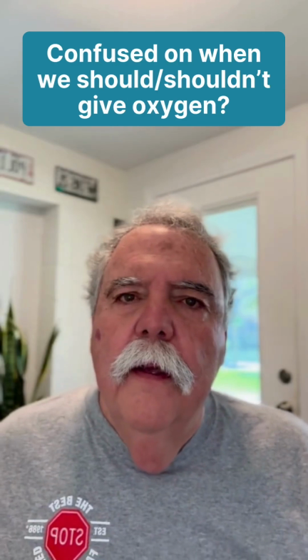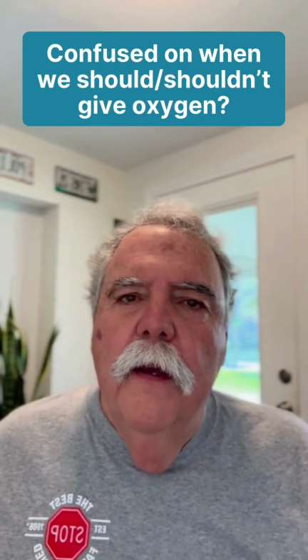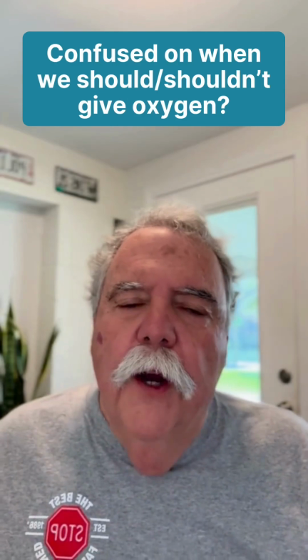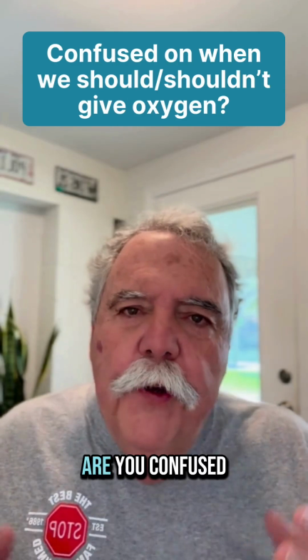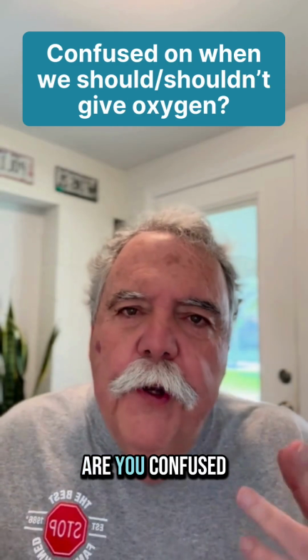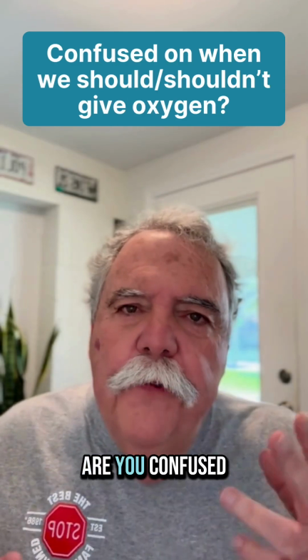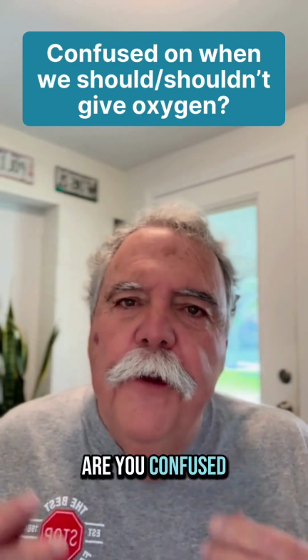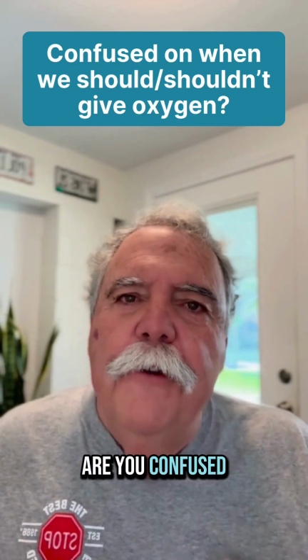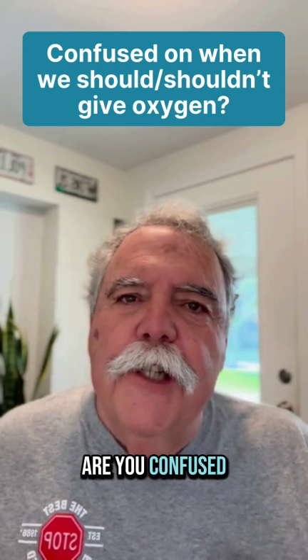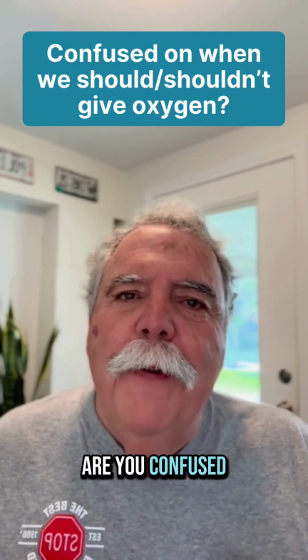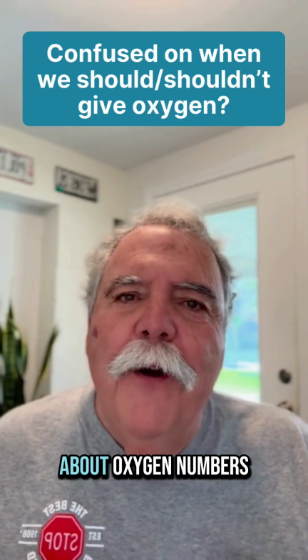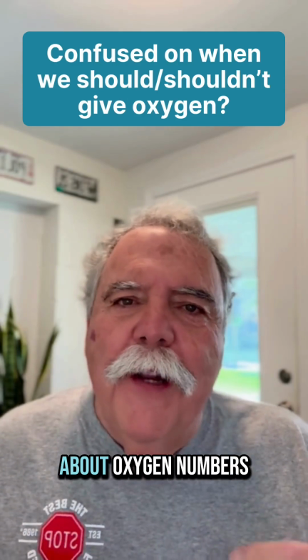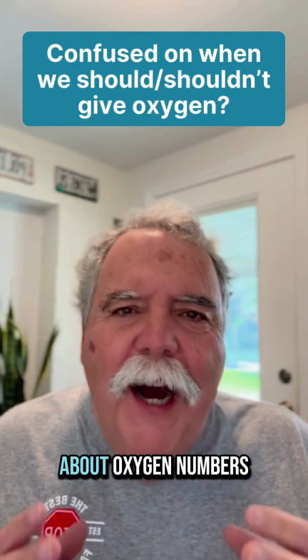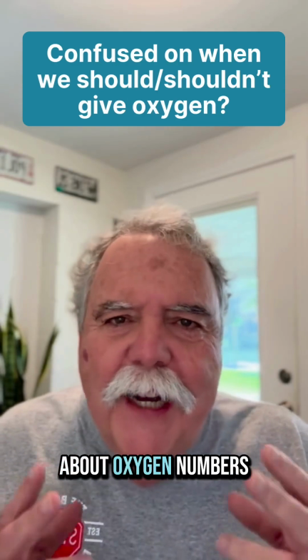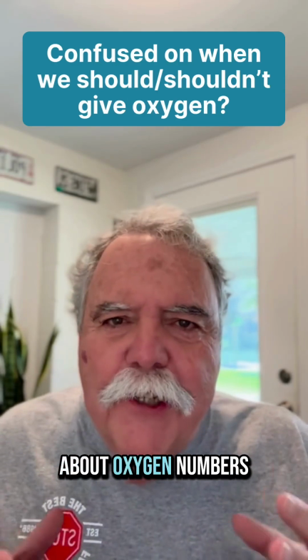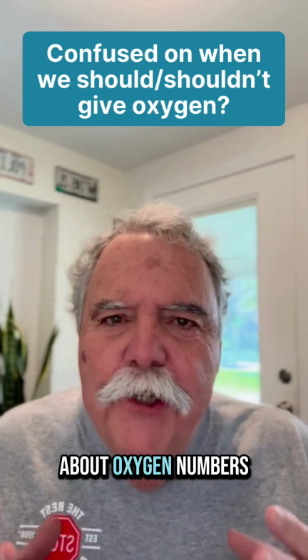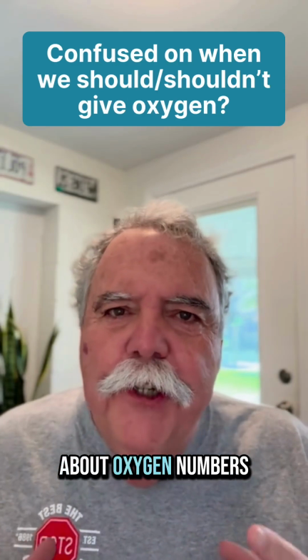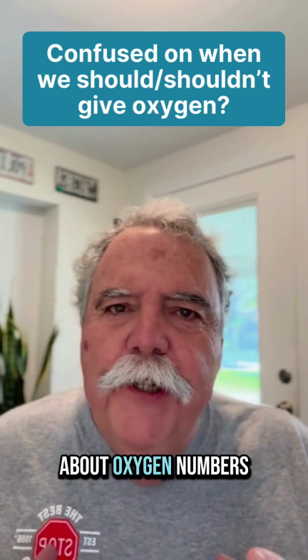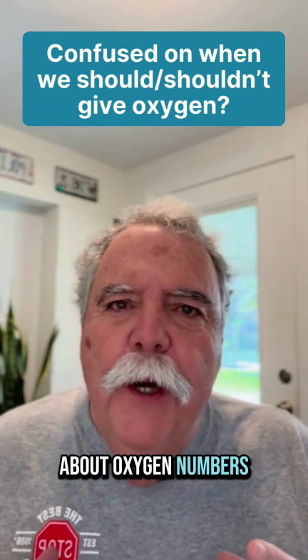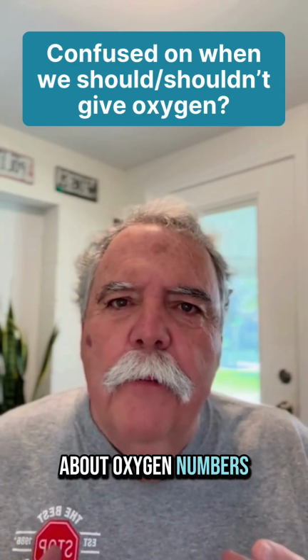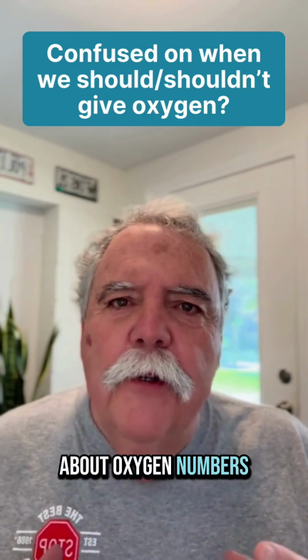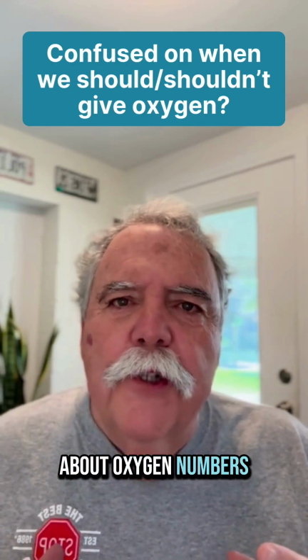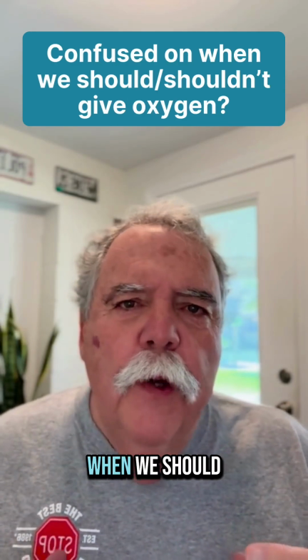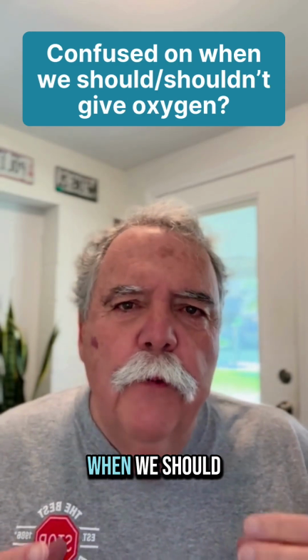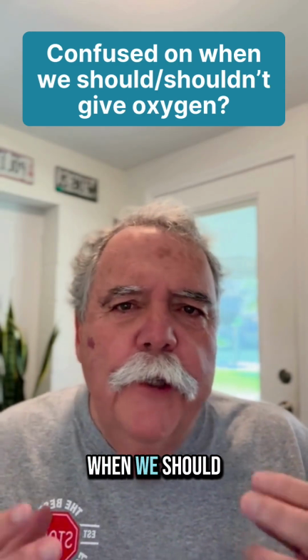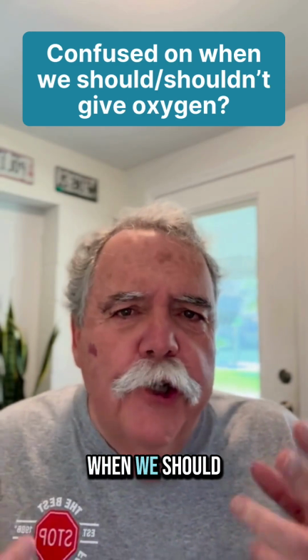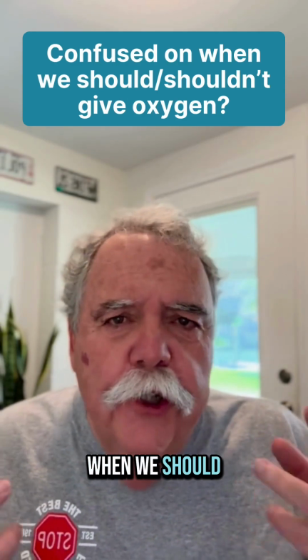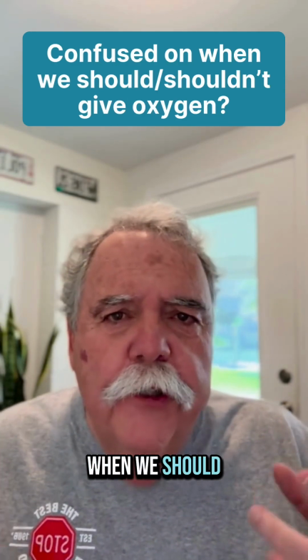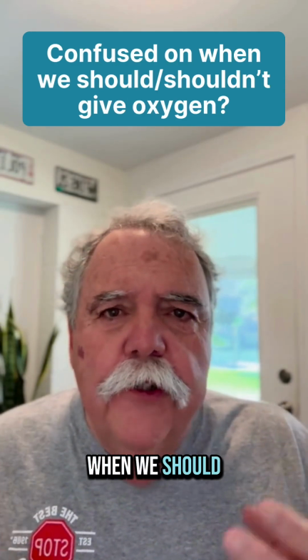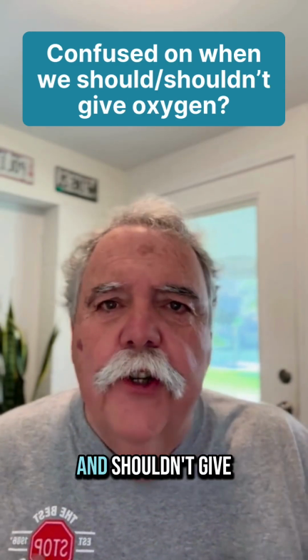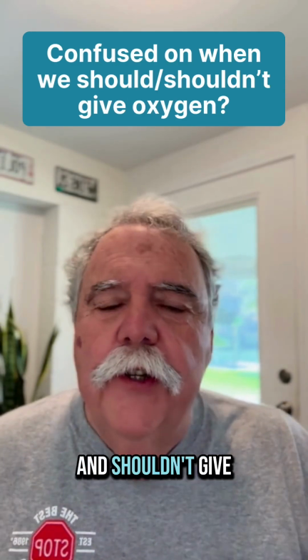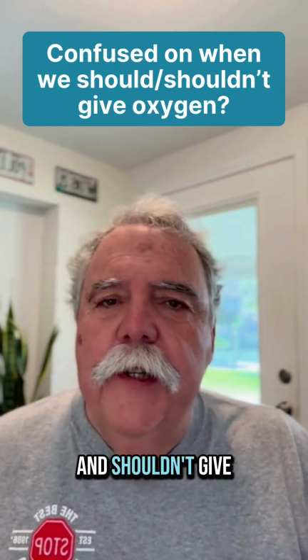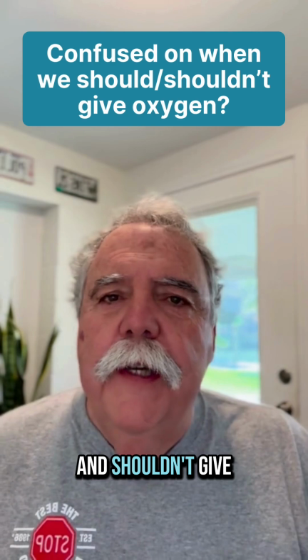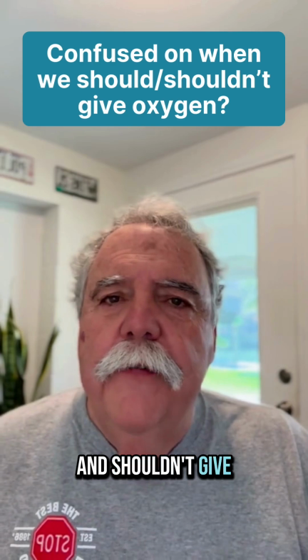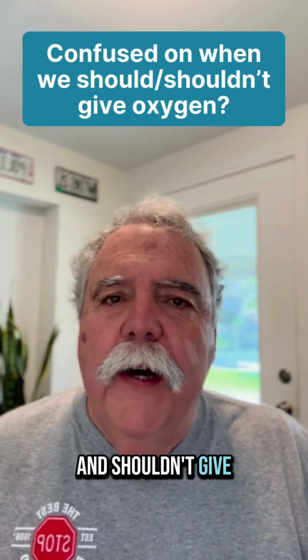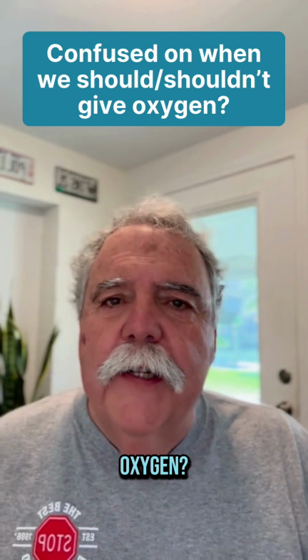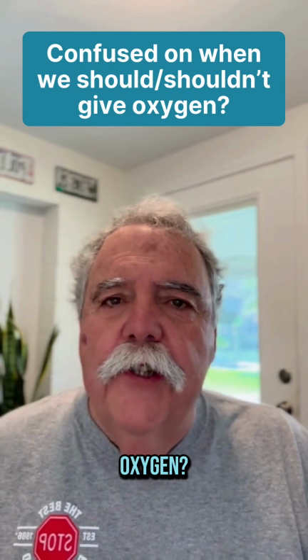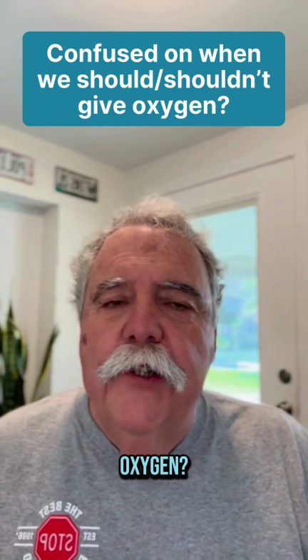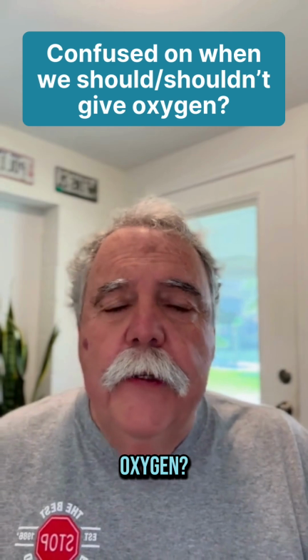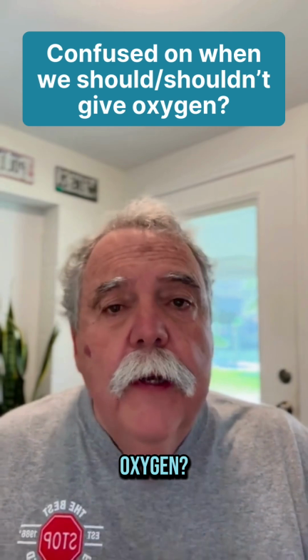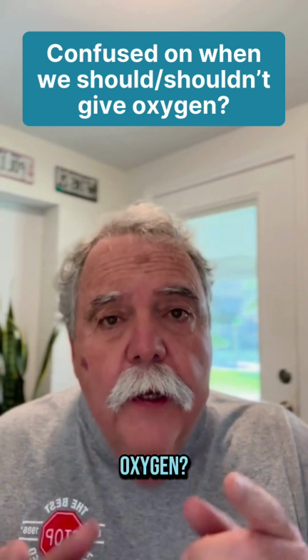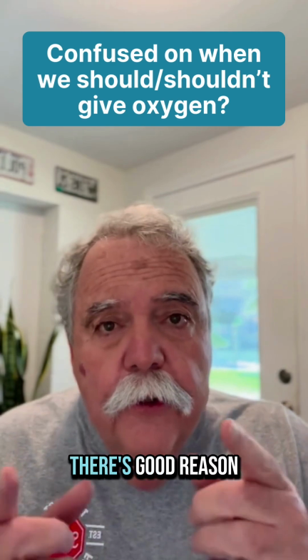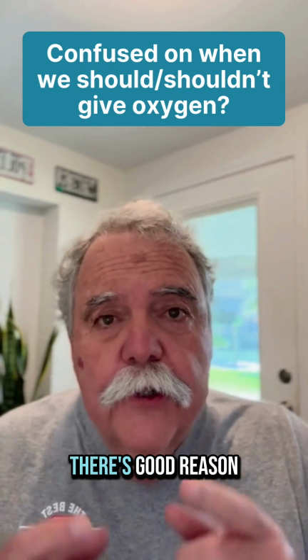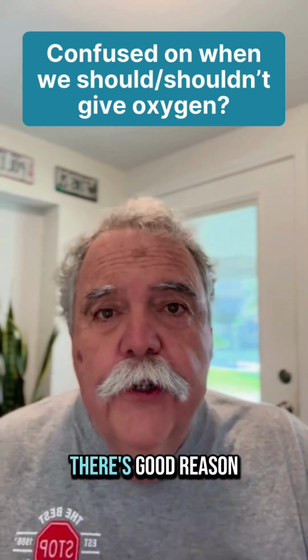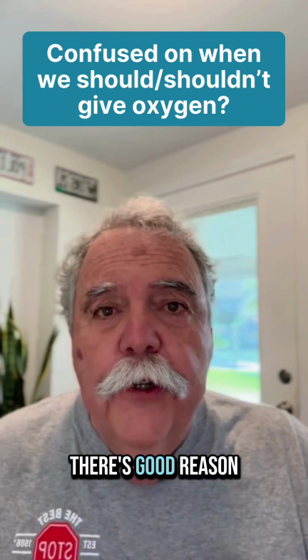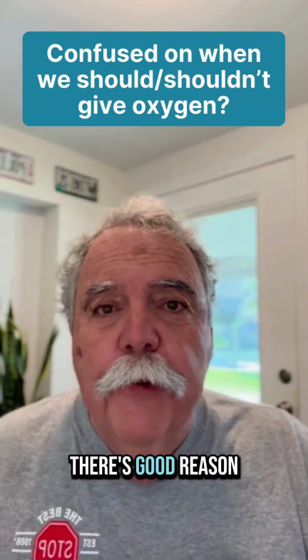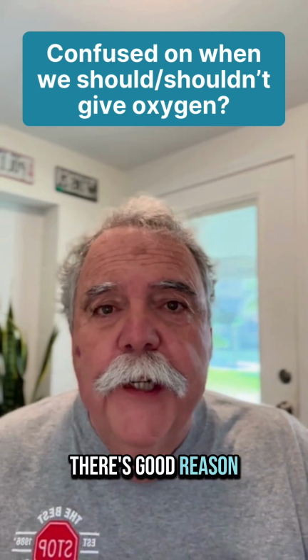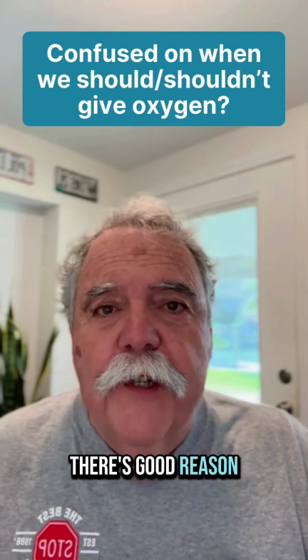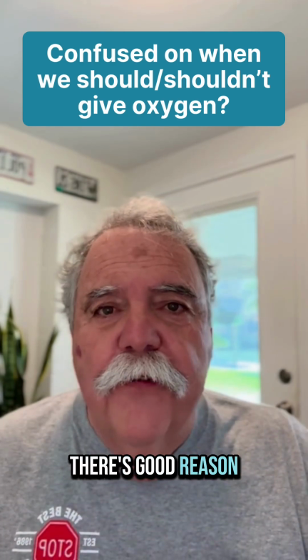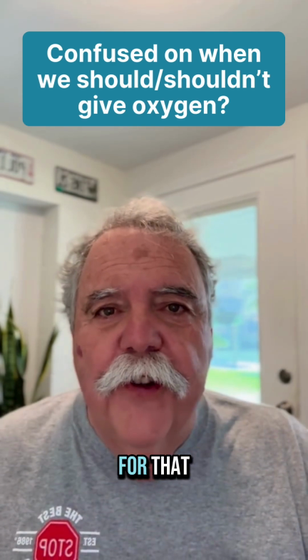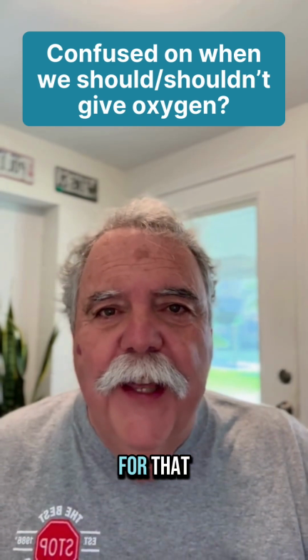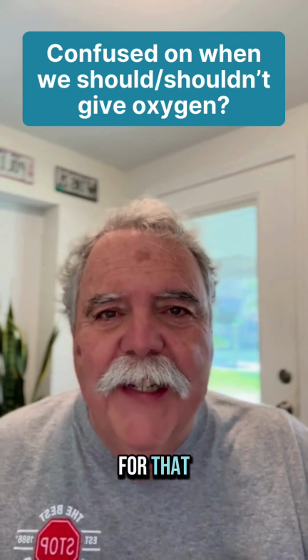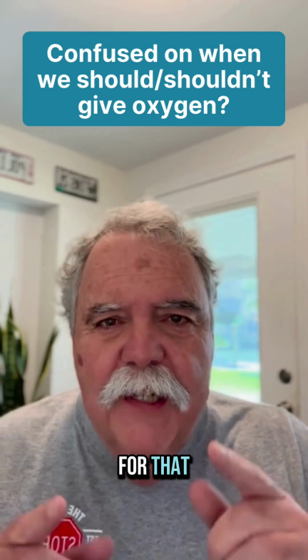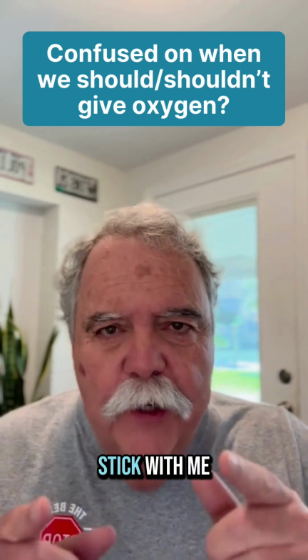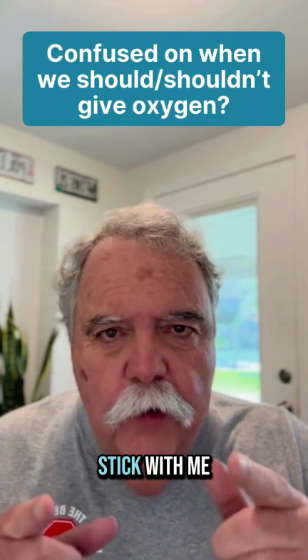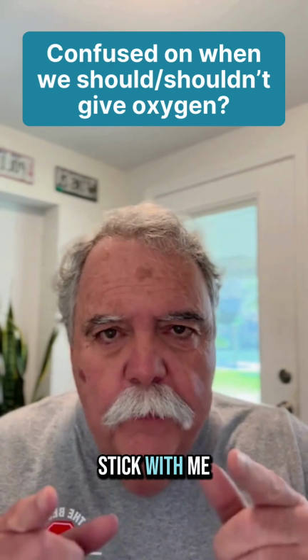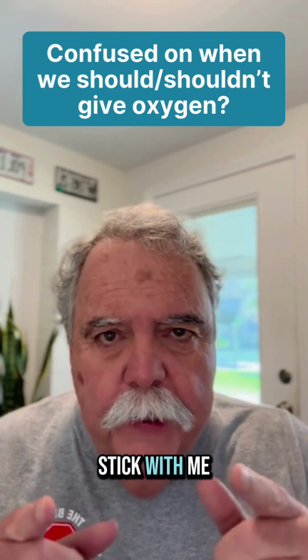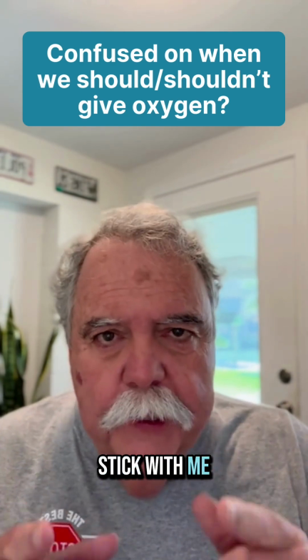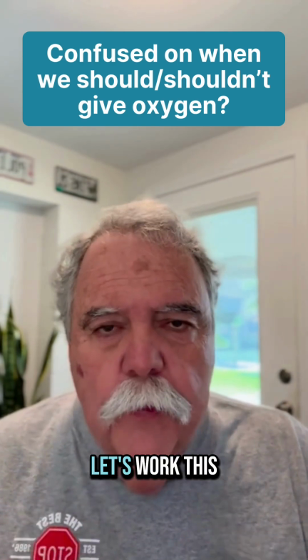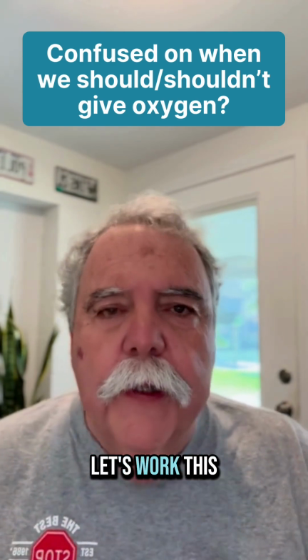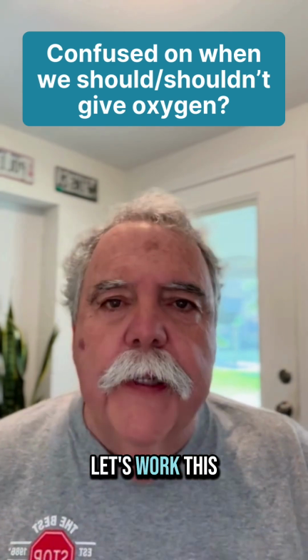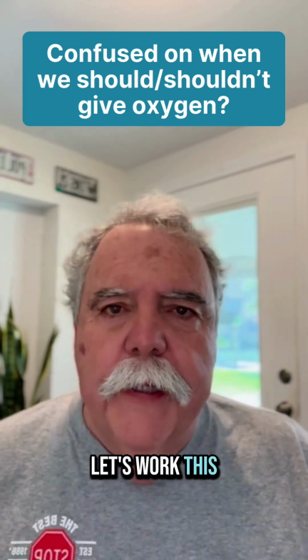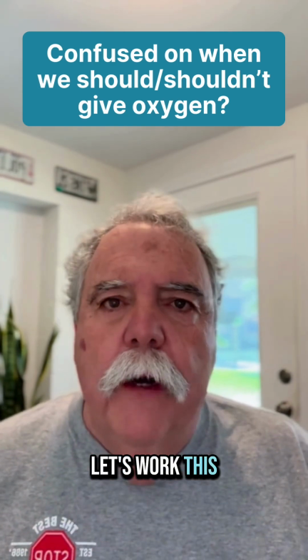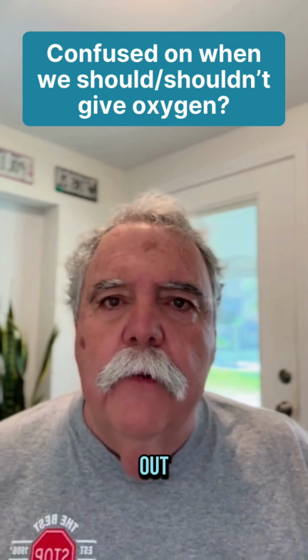Are you confused about oxygen numbers — when we should and shouldn't give oxygen? There's good reason for that. Stick with me. Let's work this out.